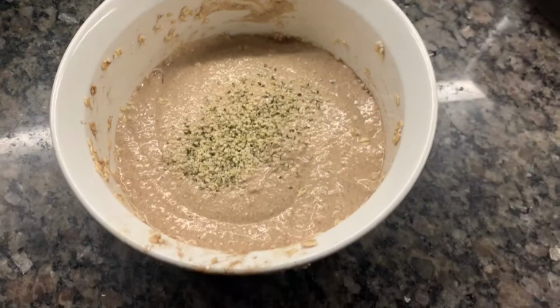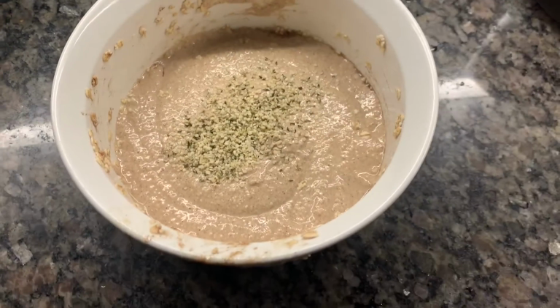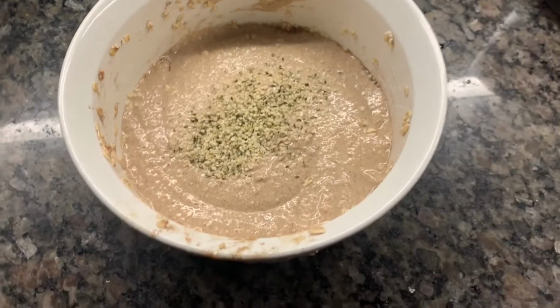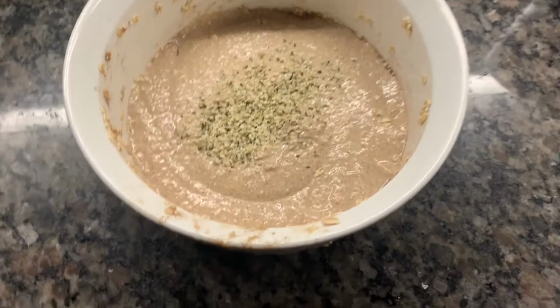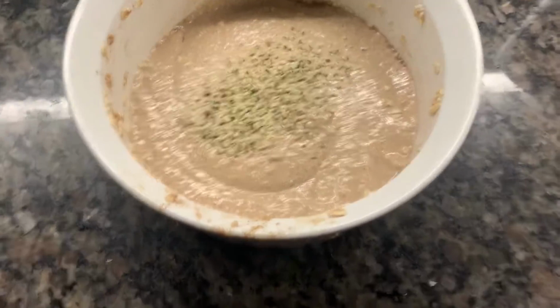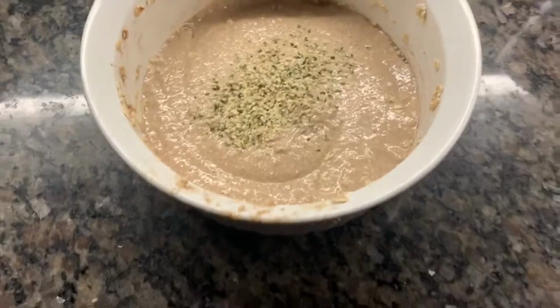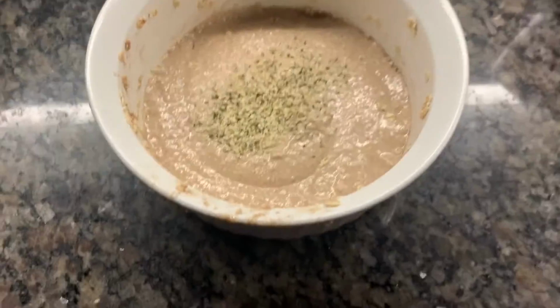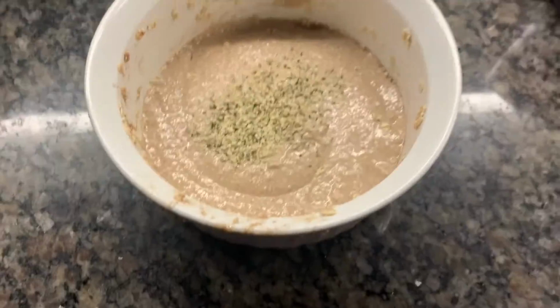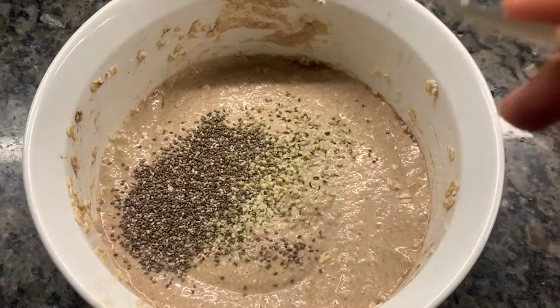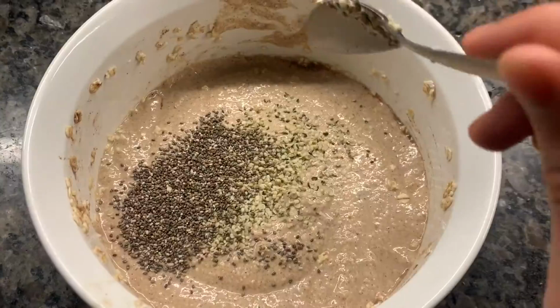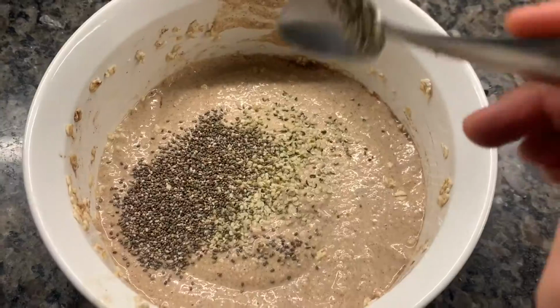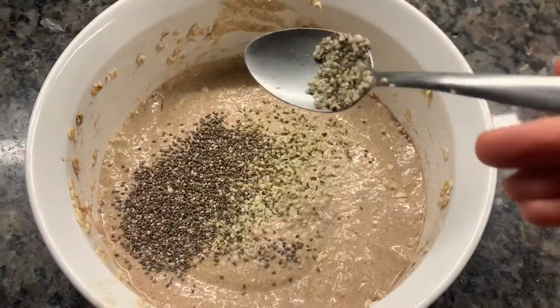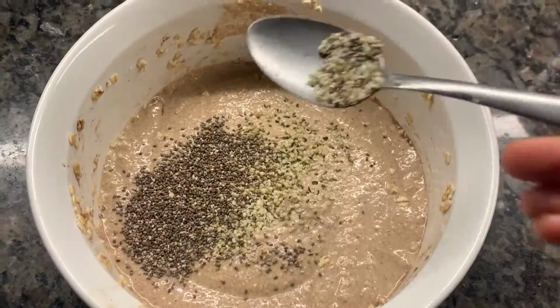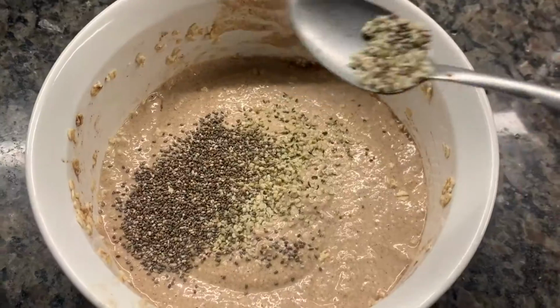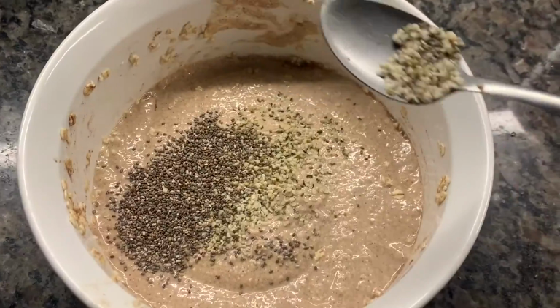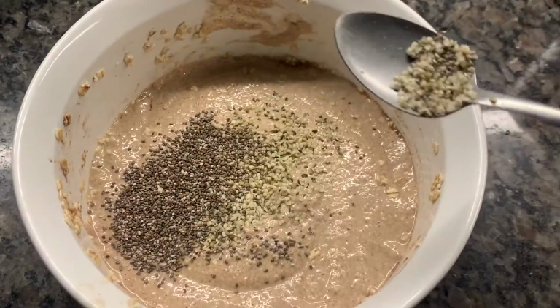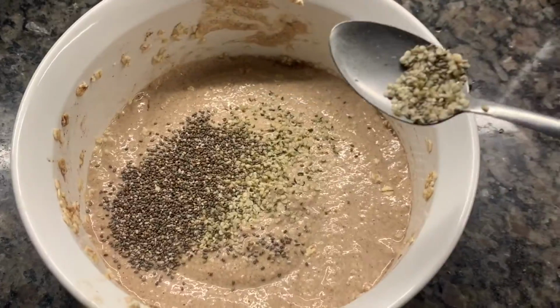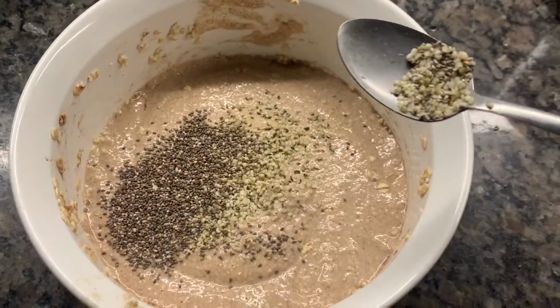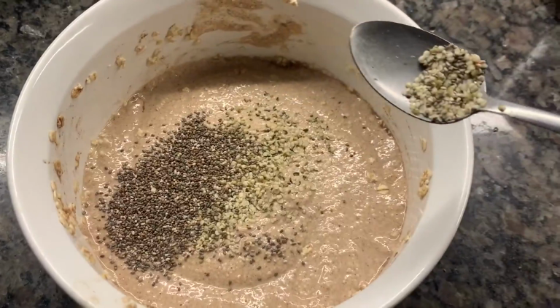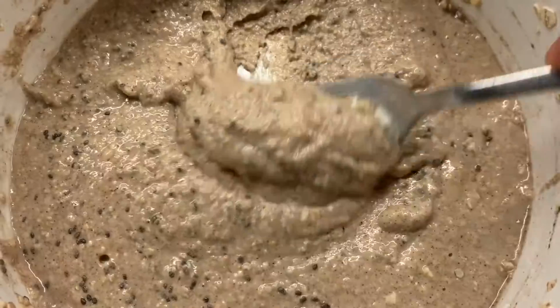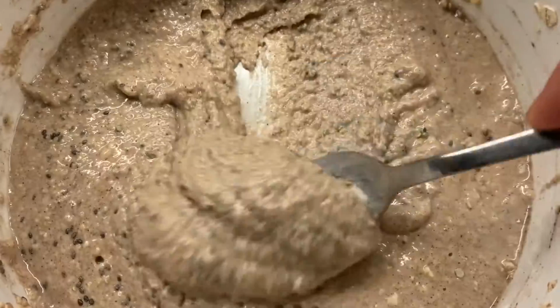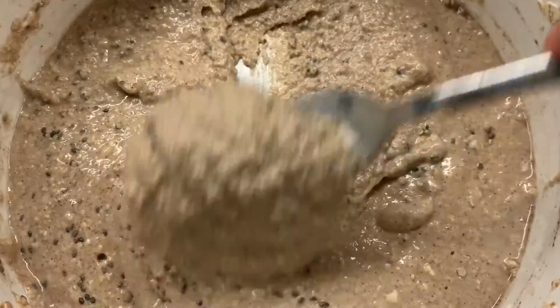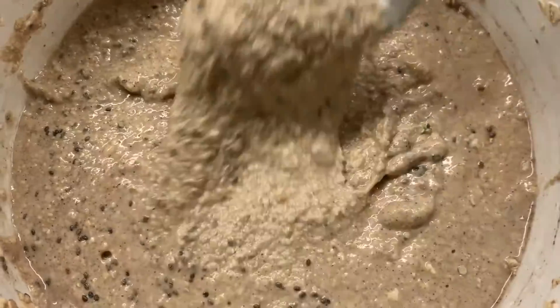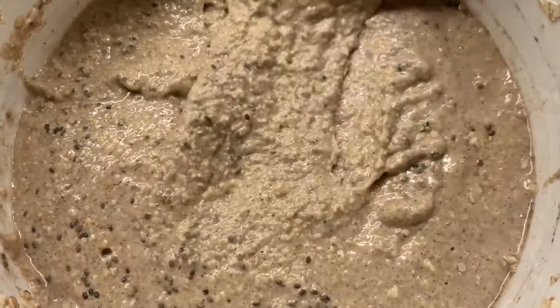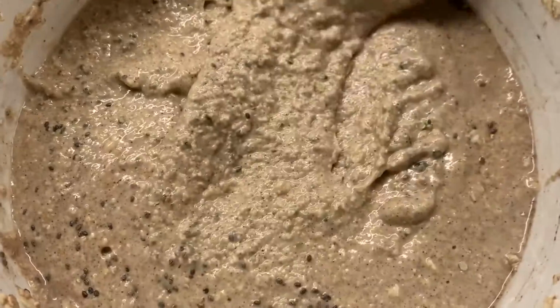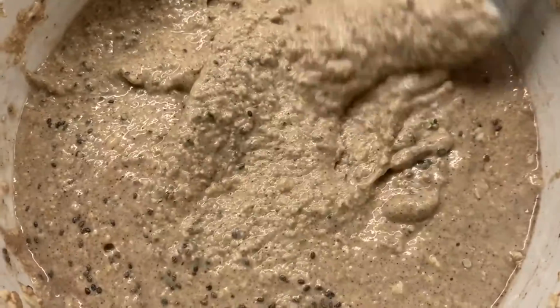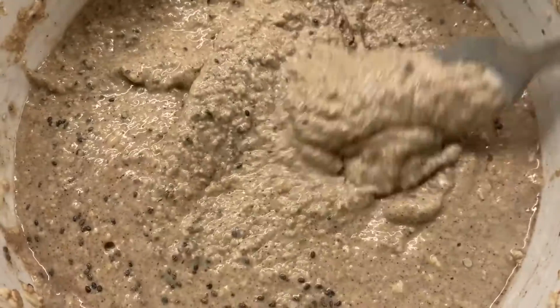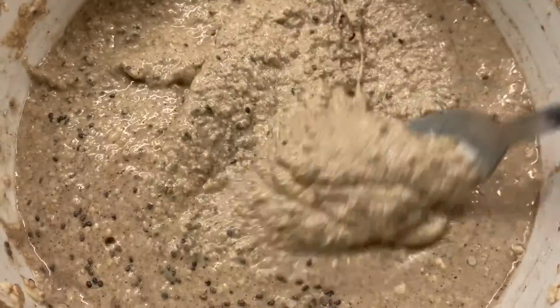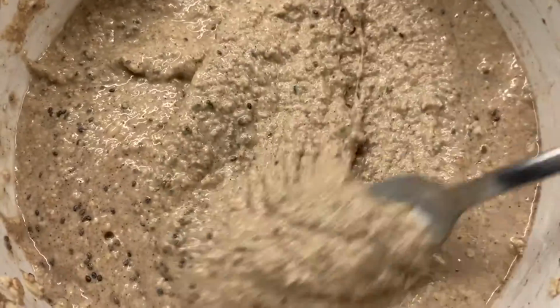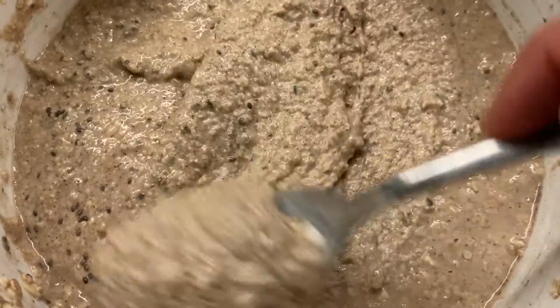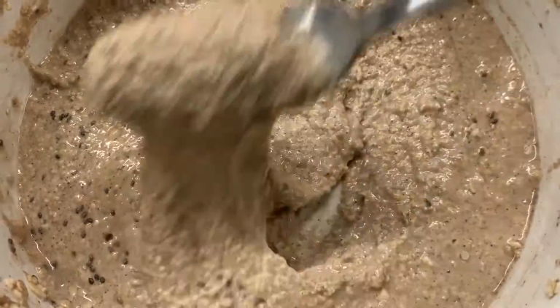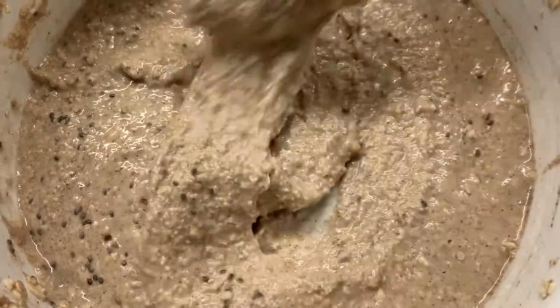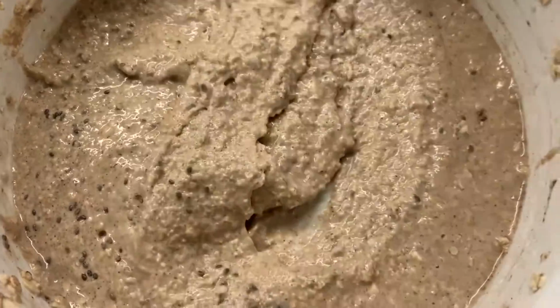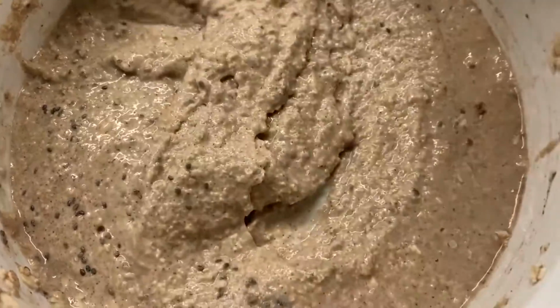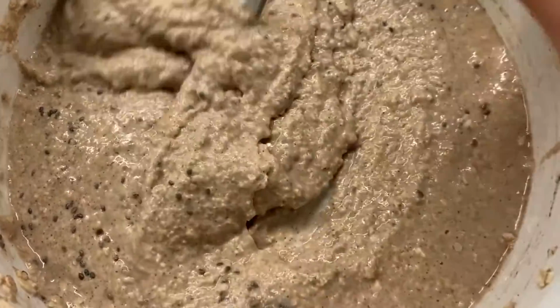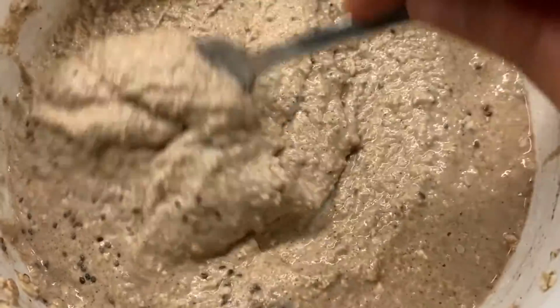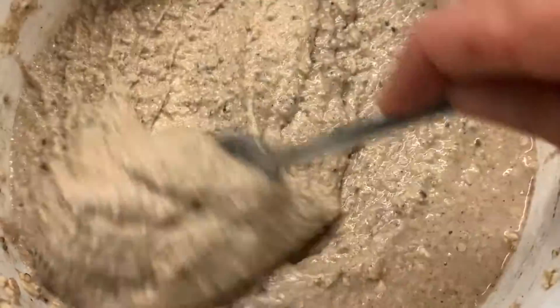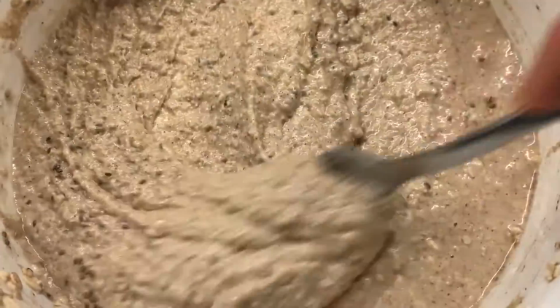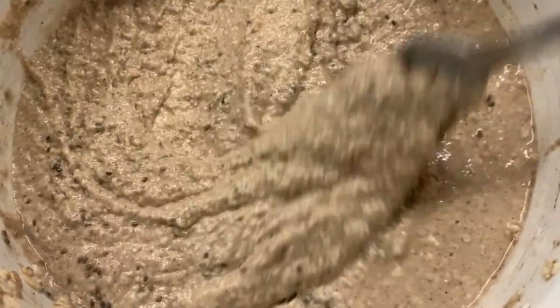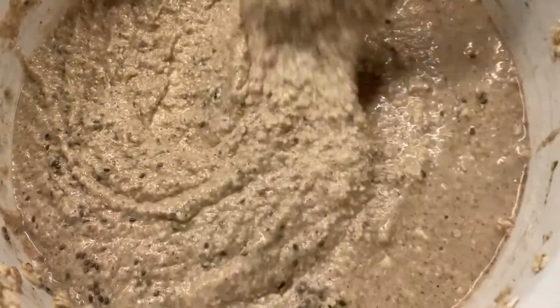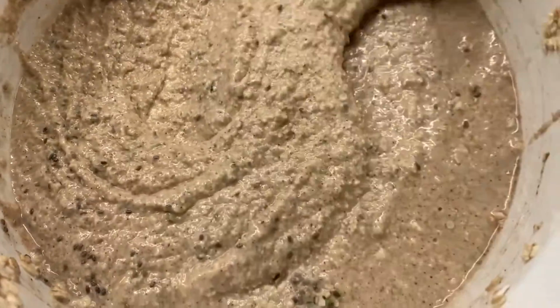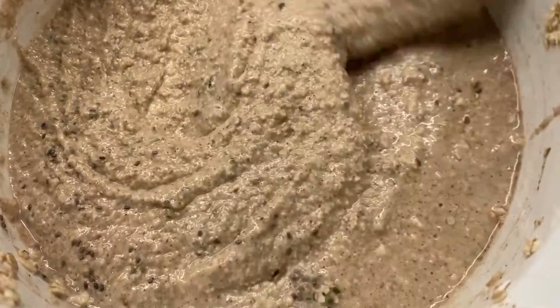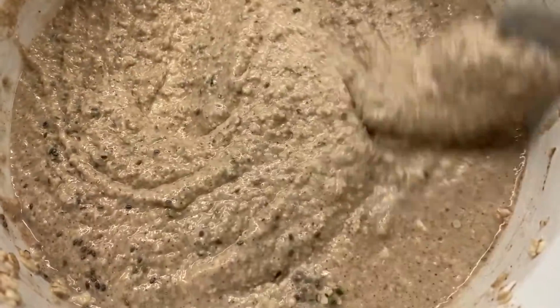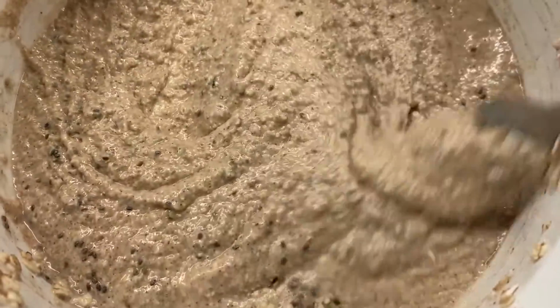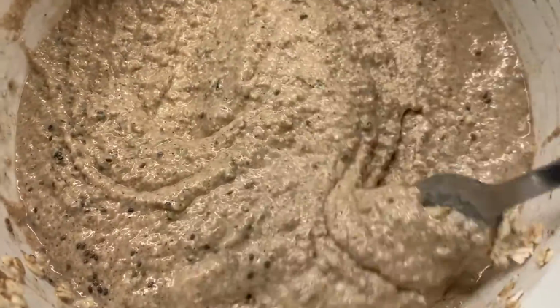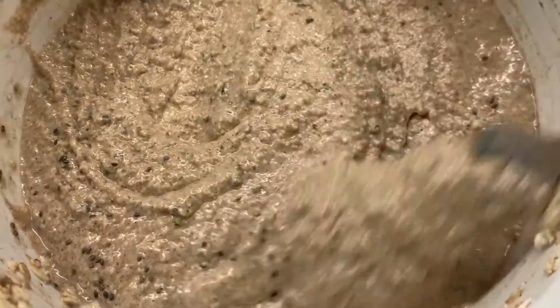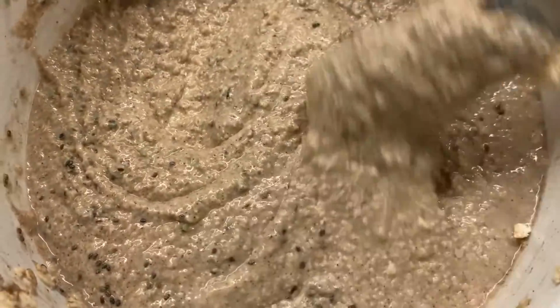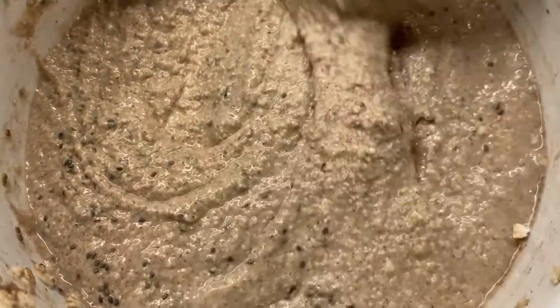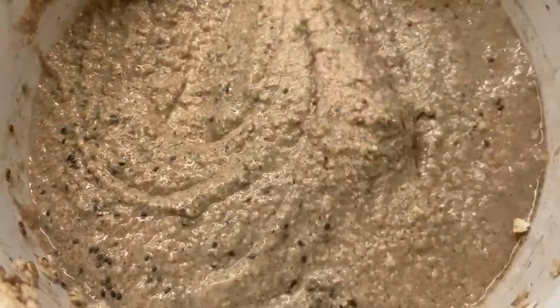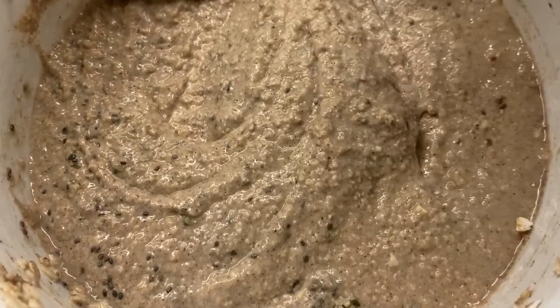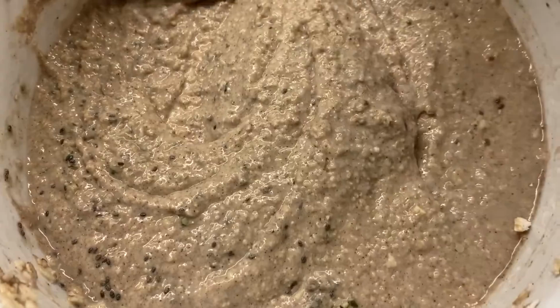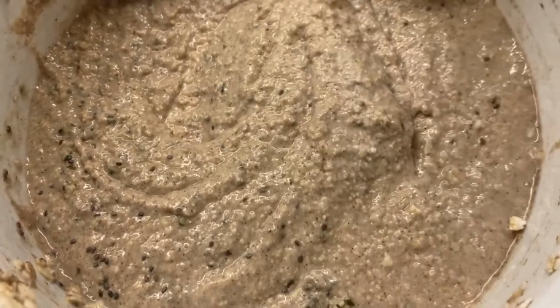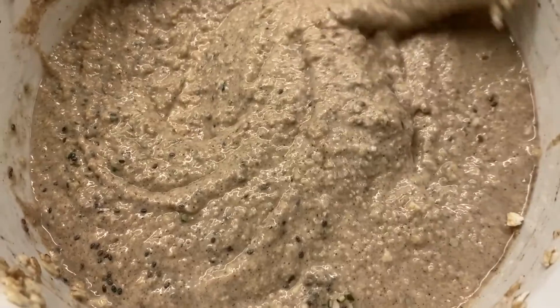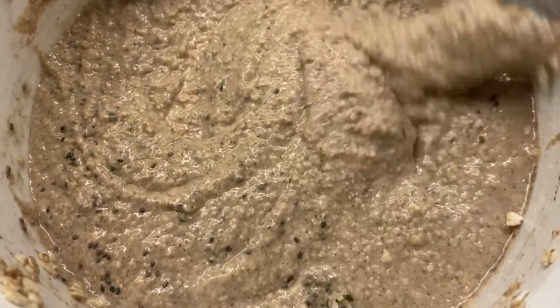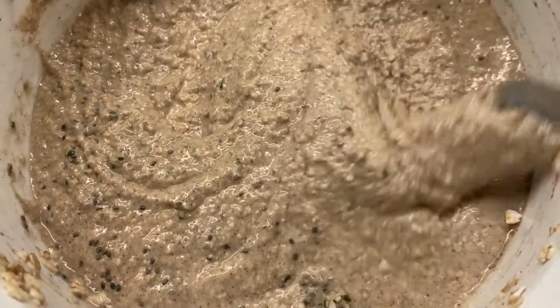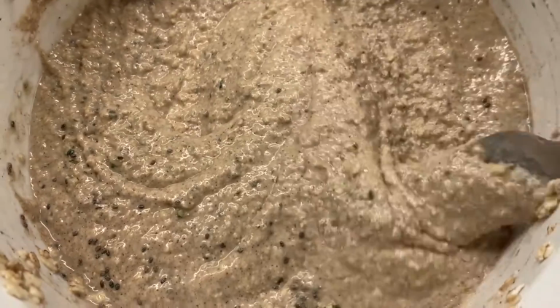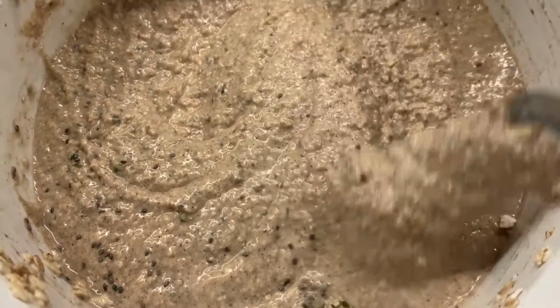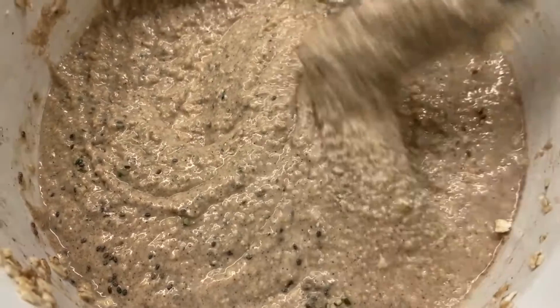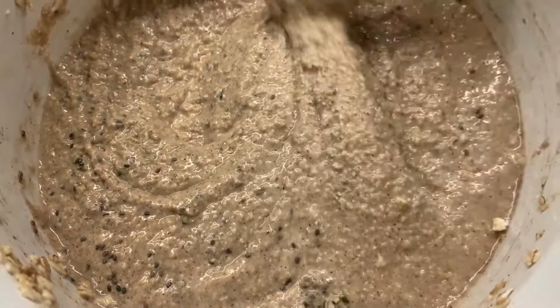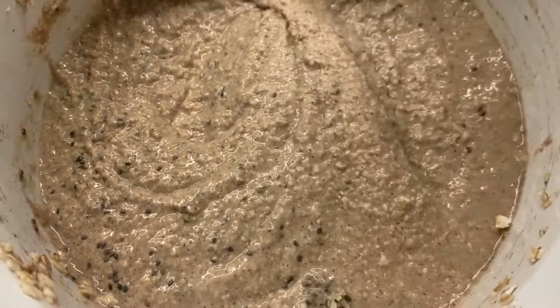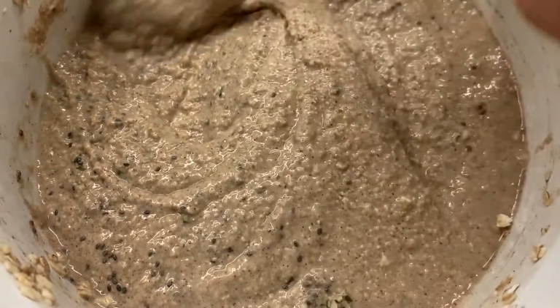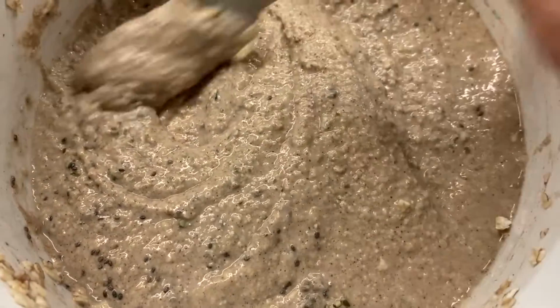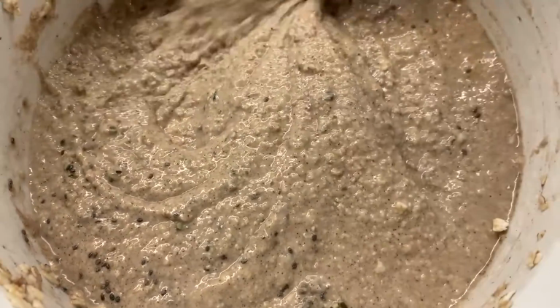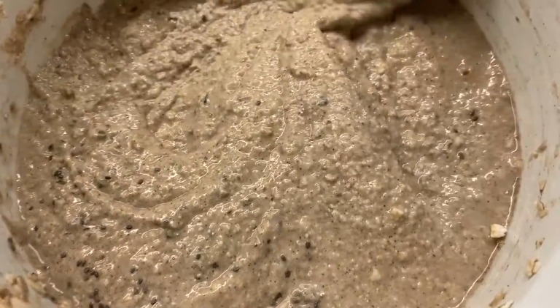These are both a good source of protein and healthy omegas. Your mixture should look very fine and very smooth after everything is blended and mixed together.